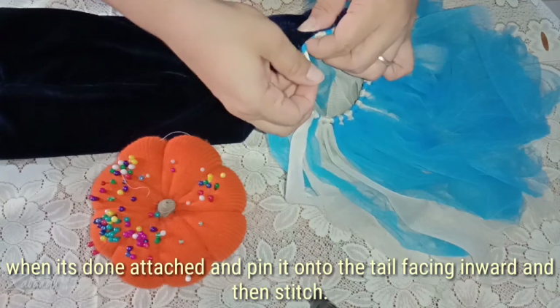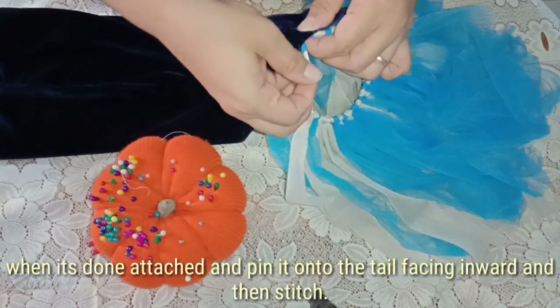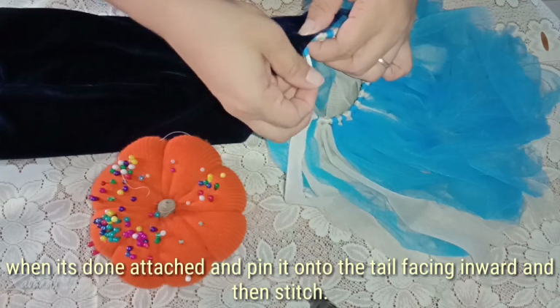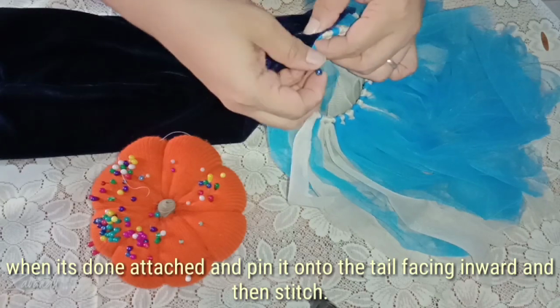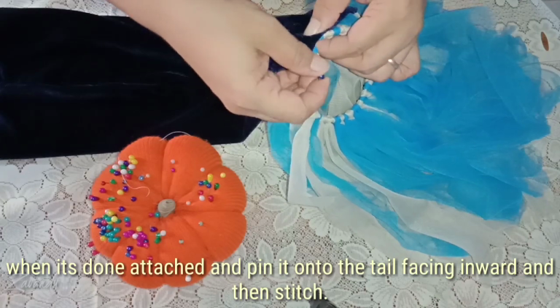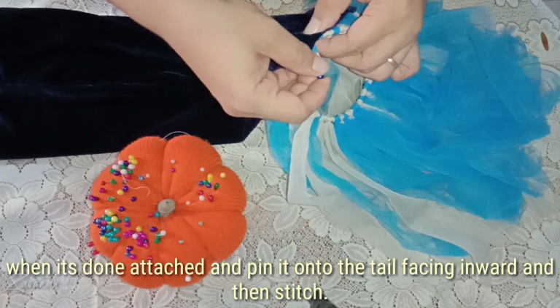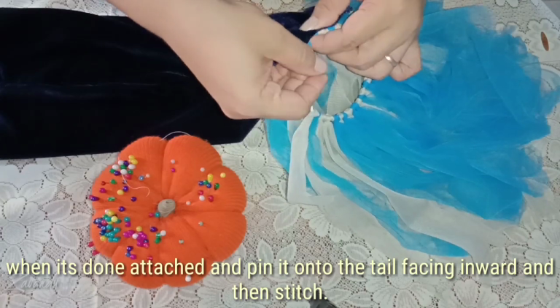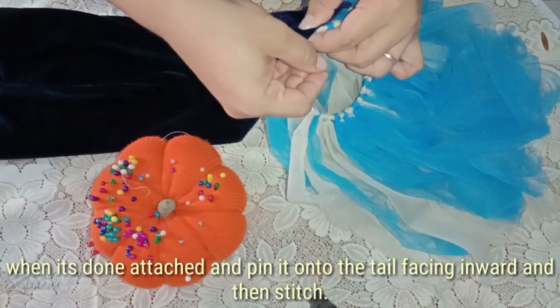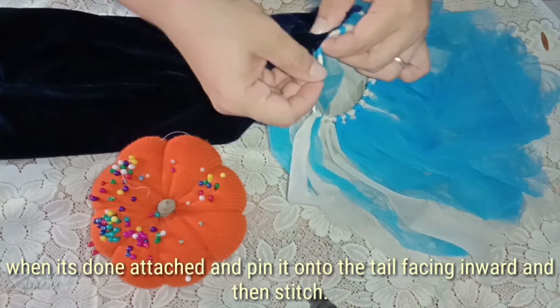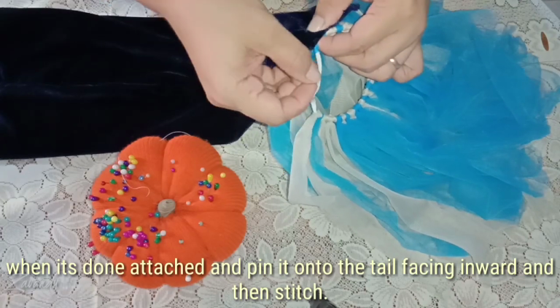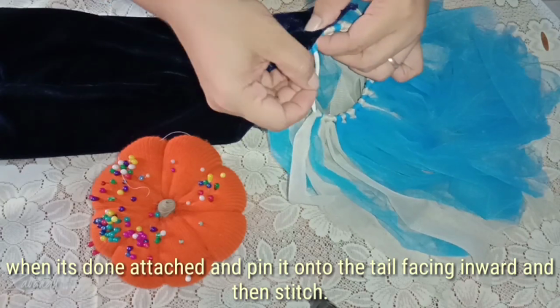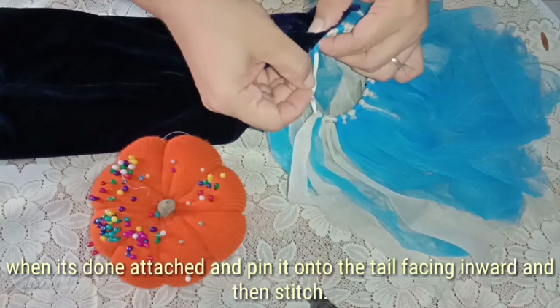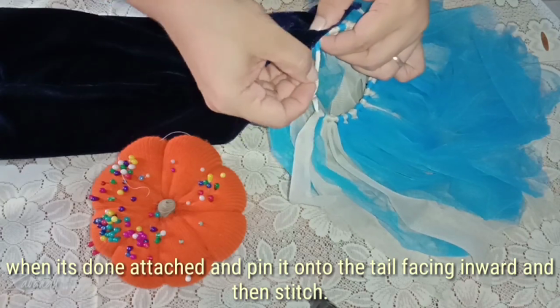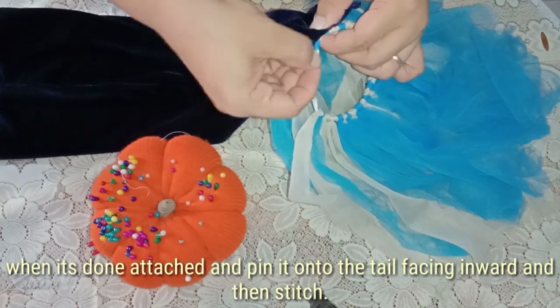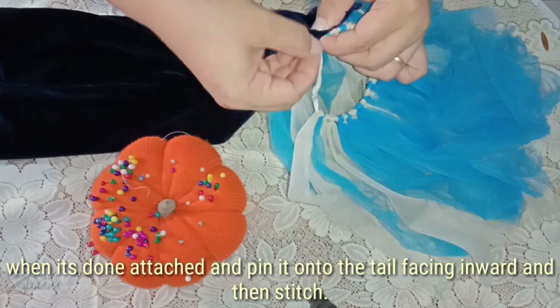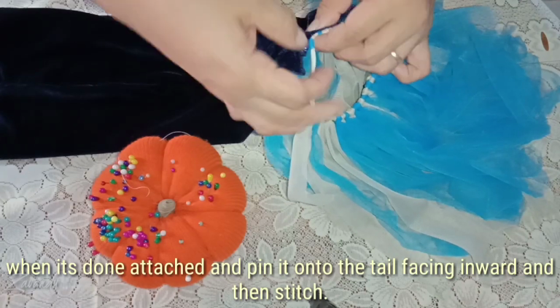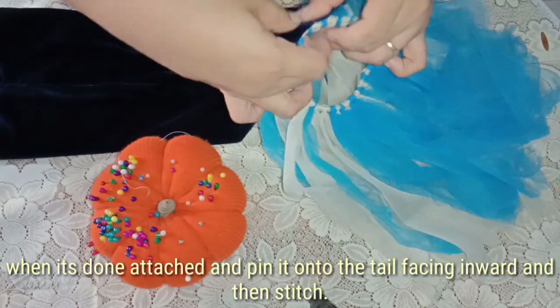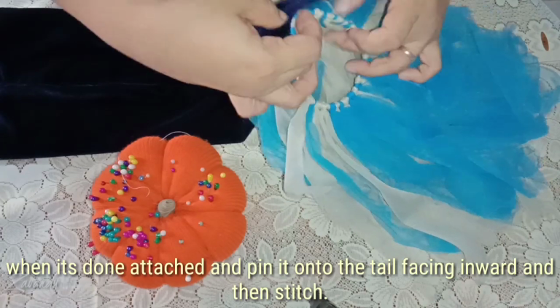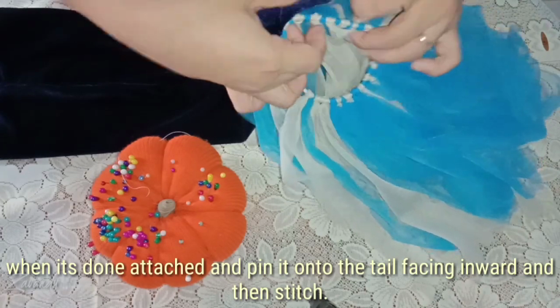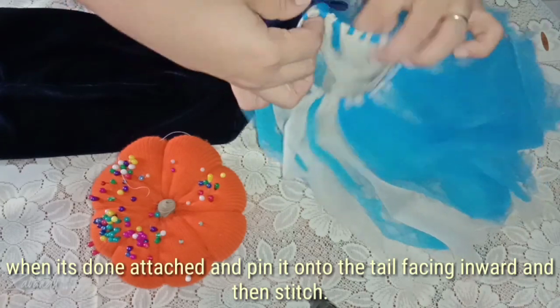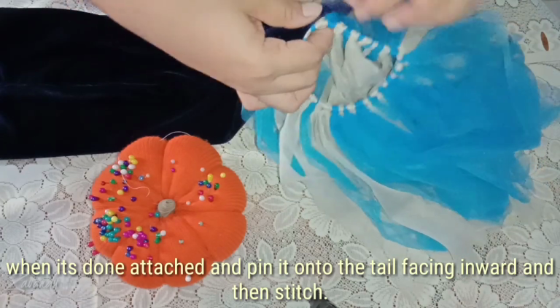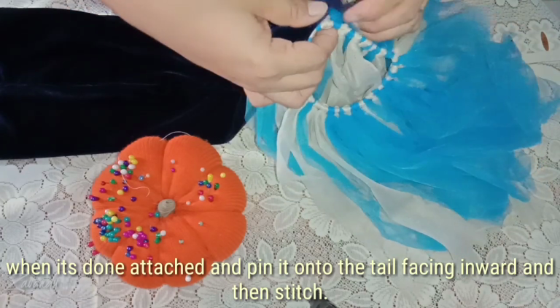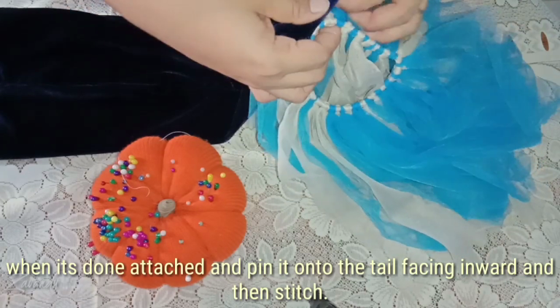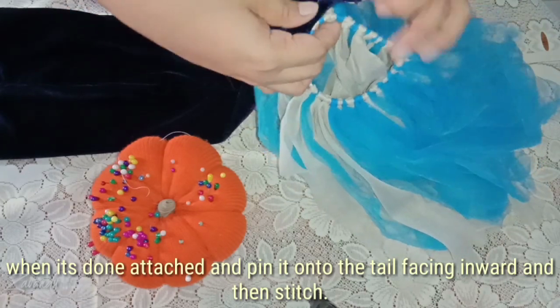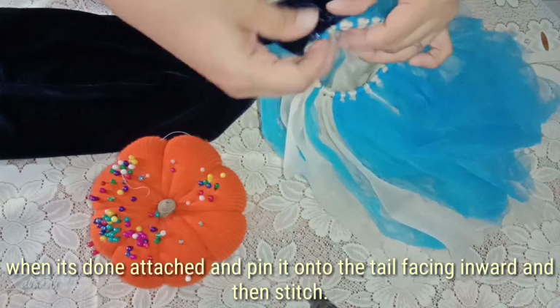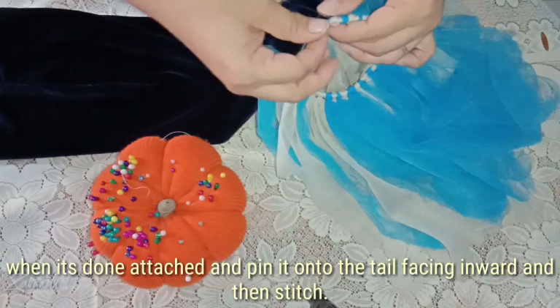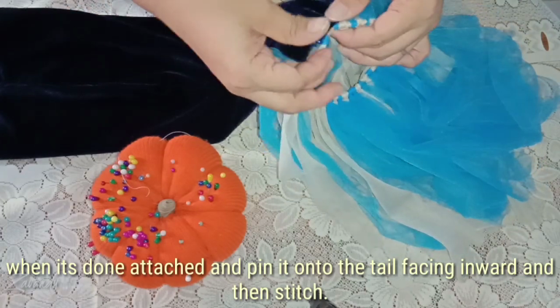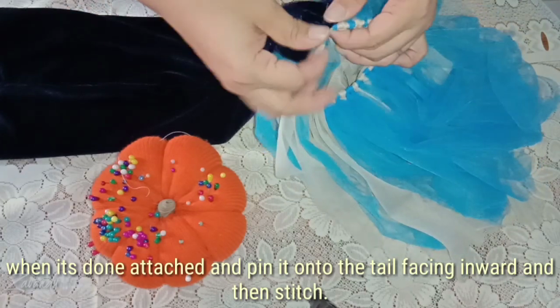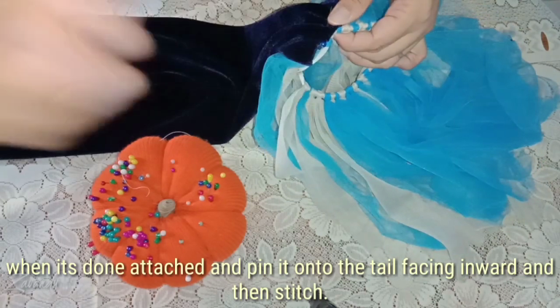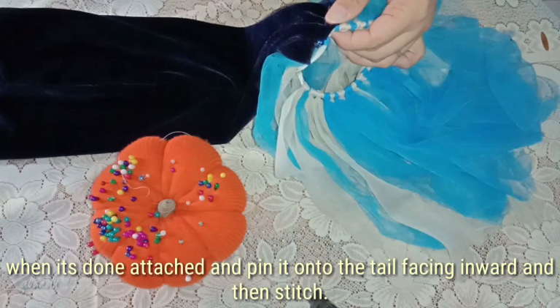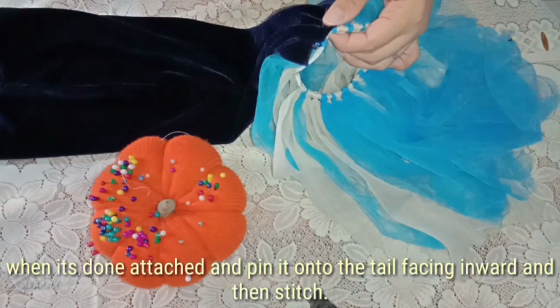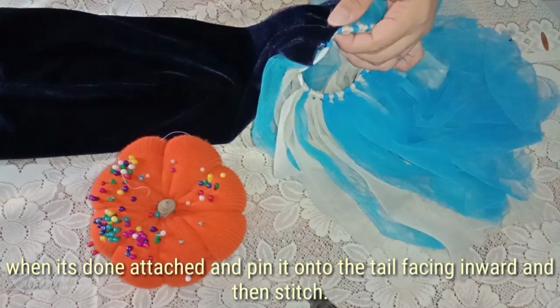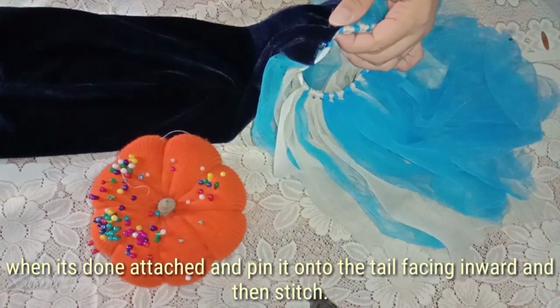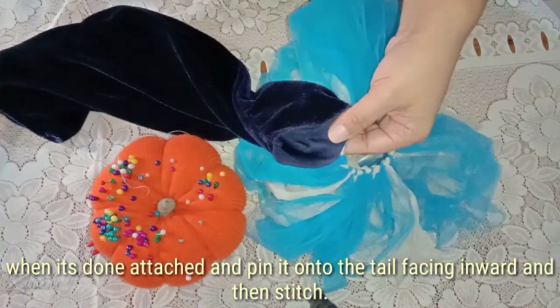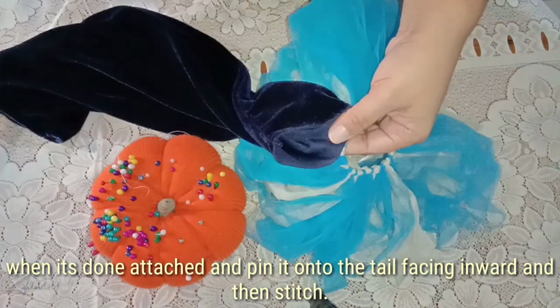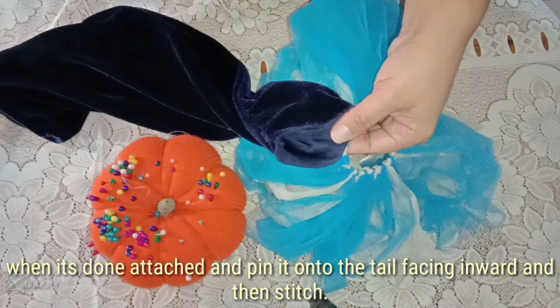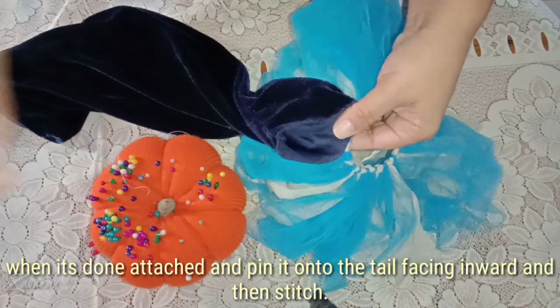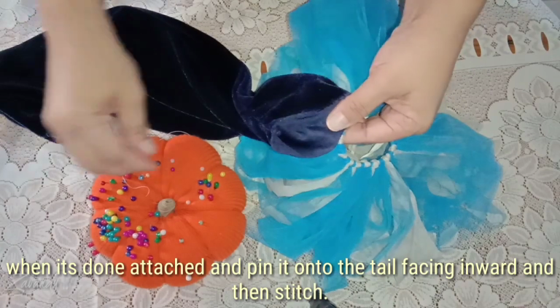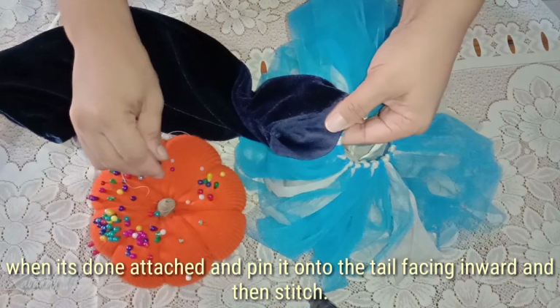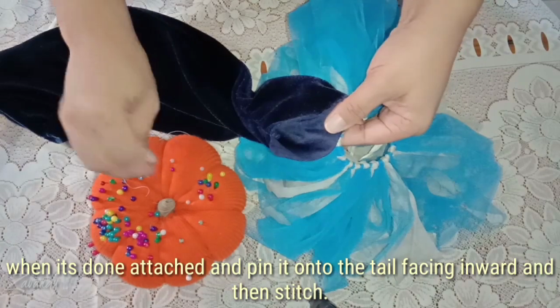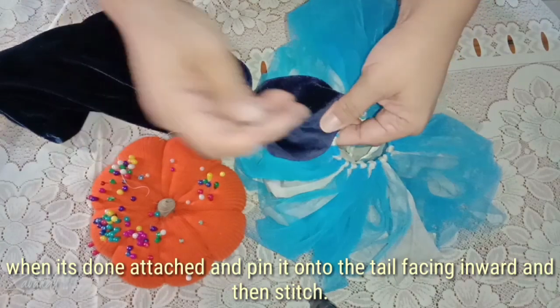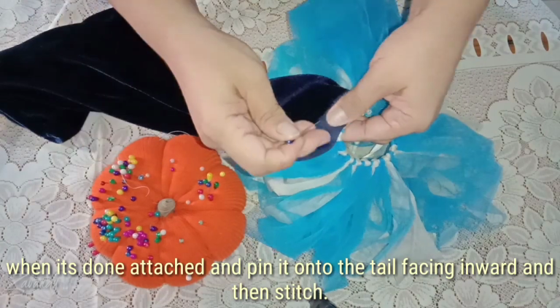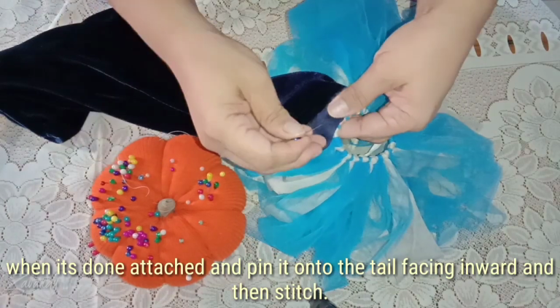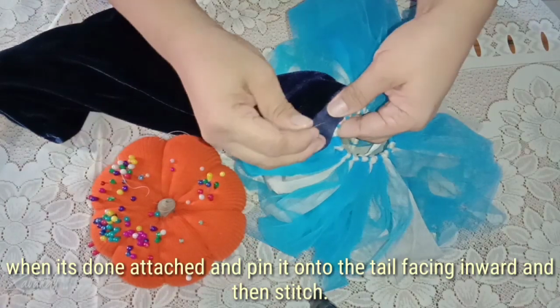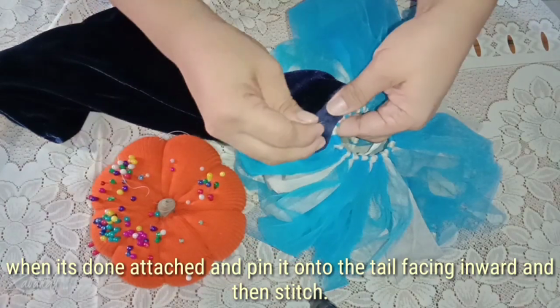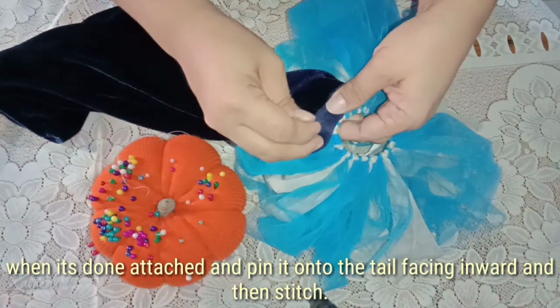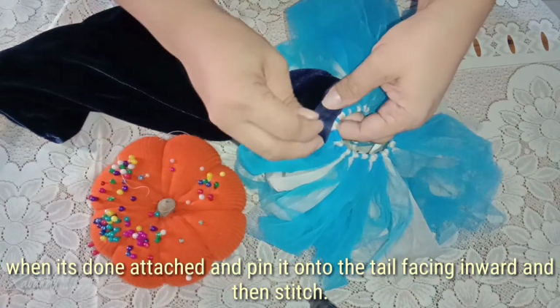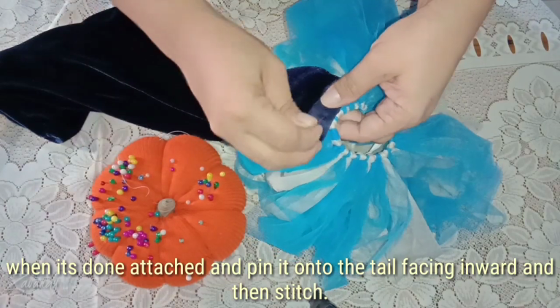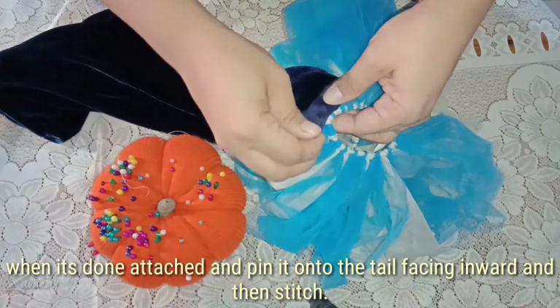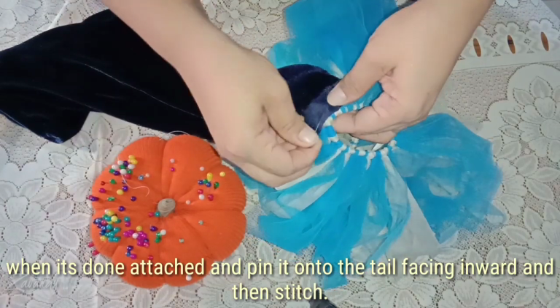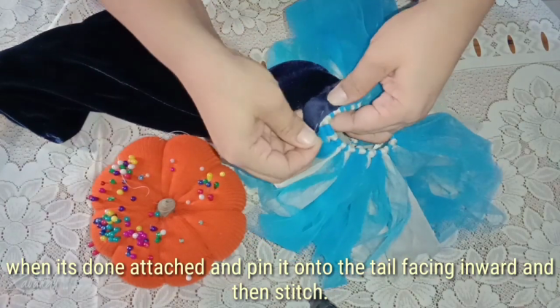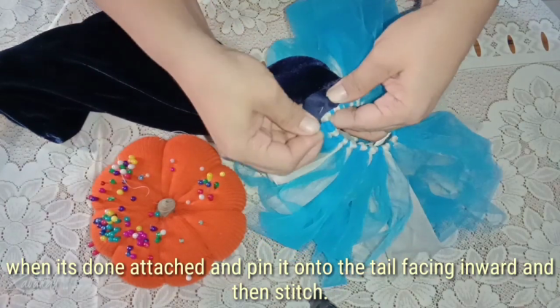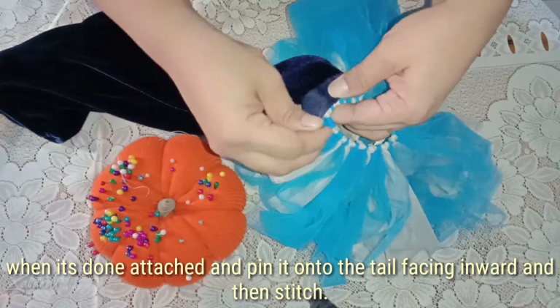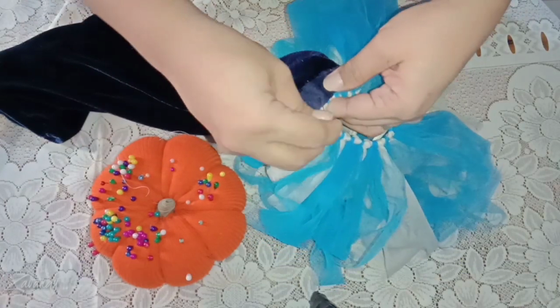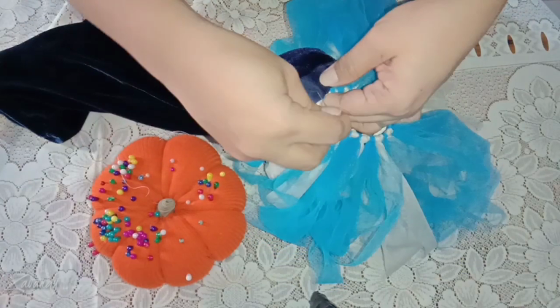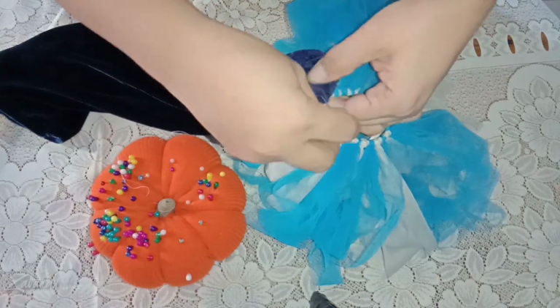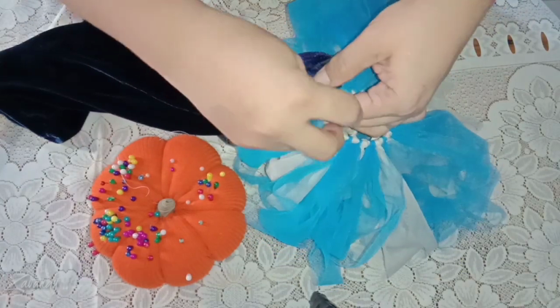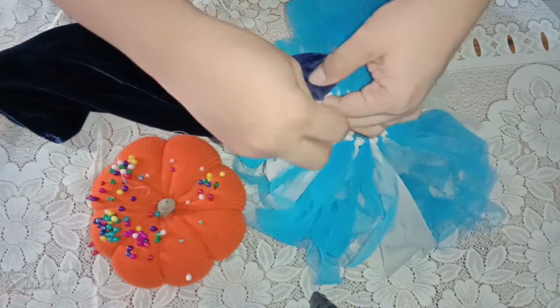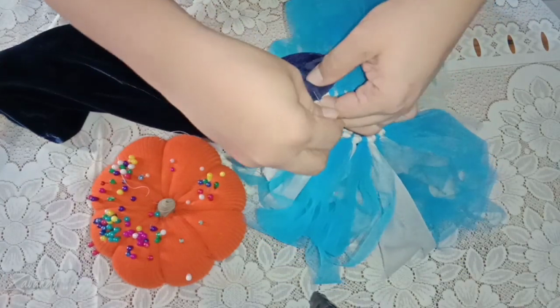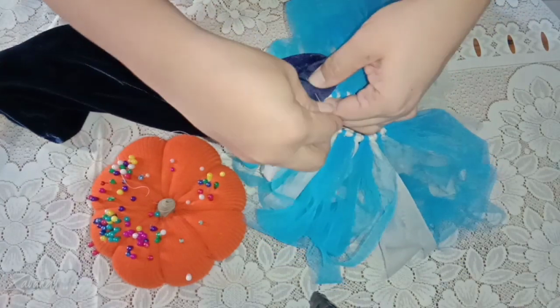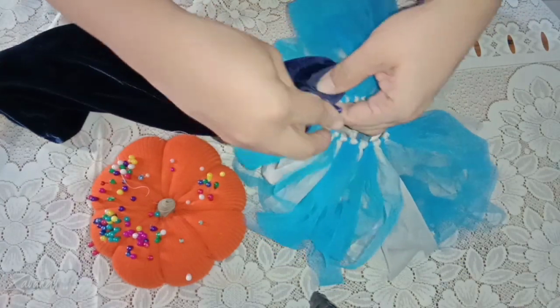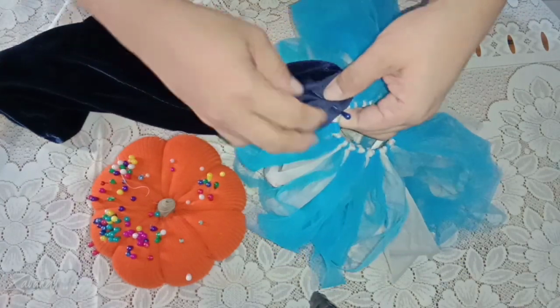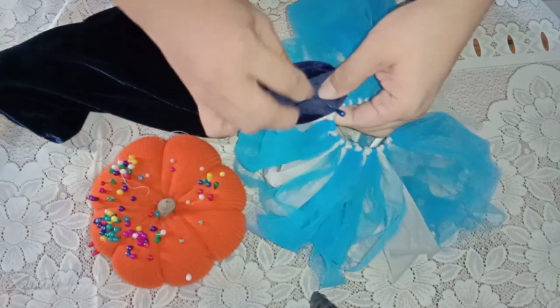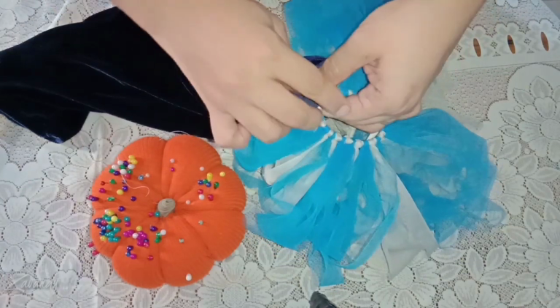When it's done, attach and pin it into the tail, facing the wound in the stitch. Take a look.